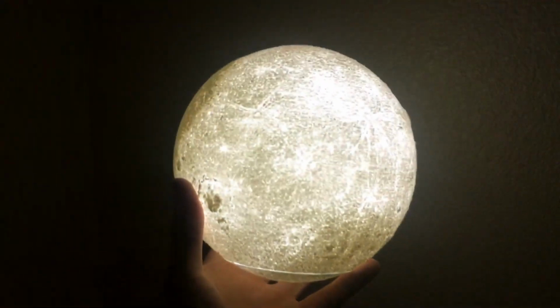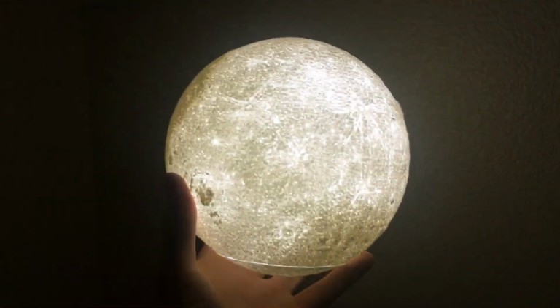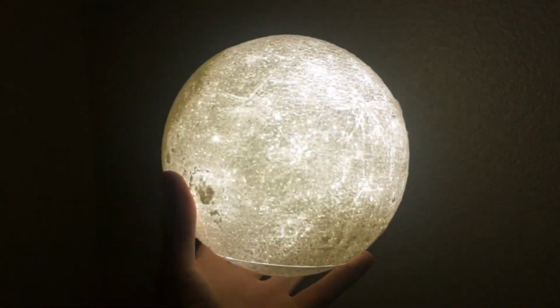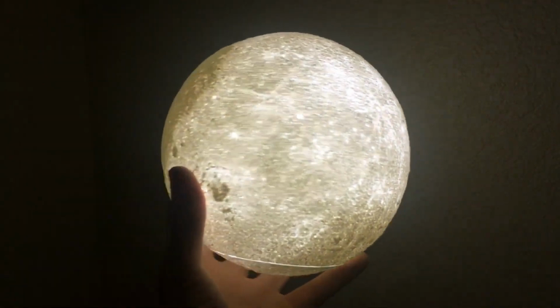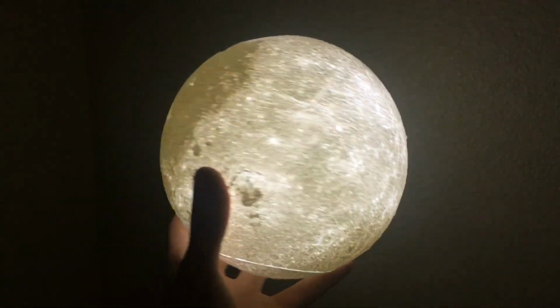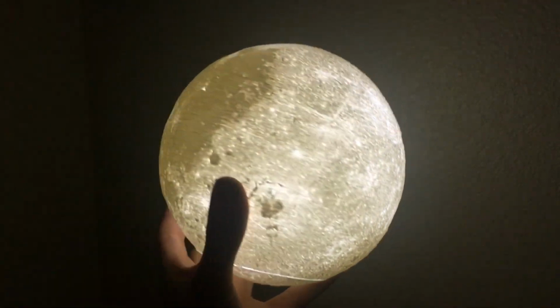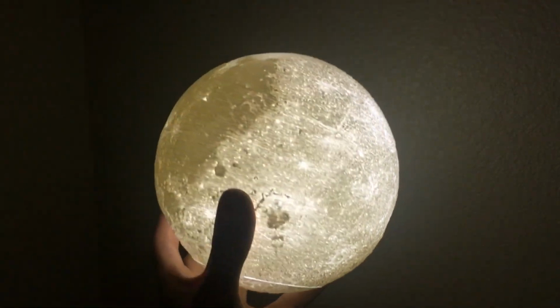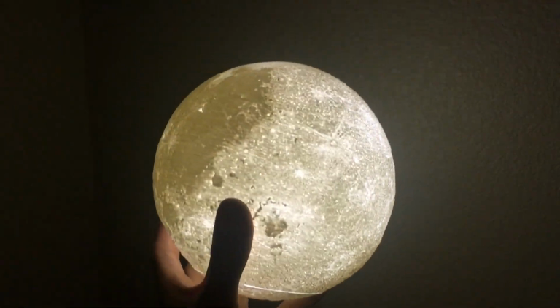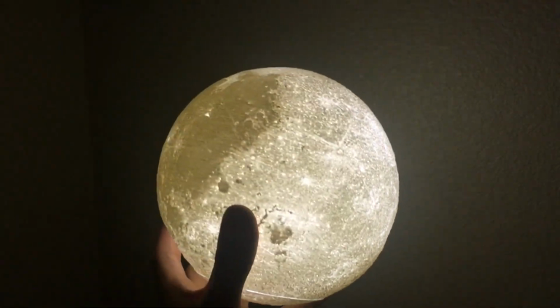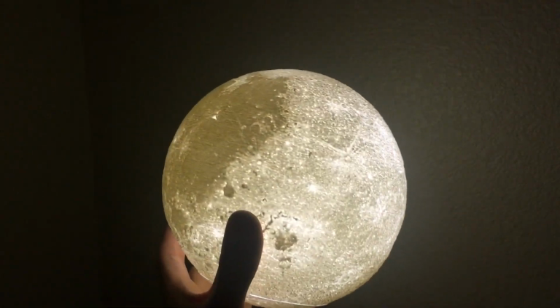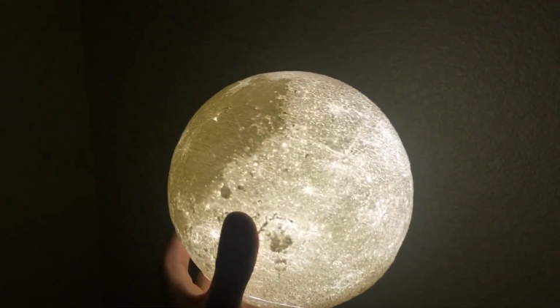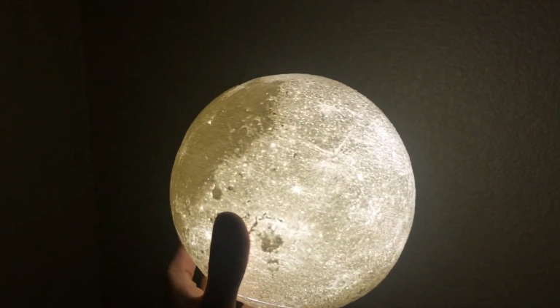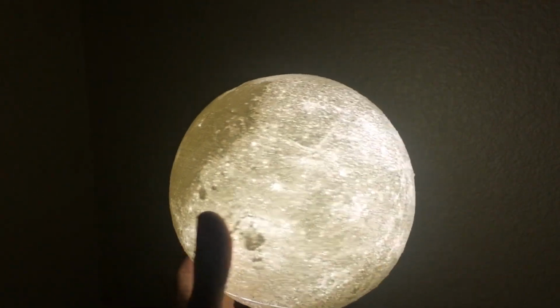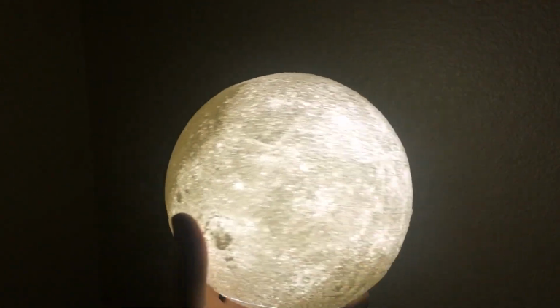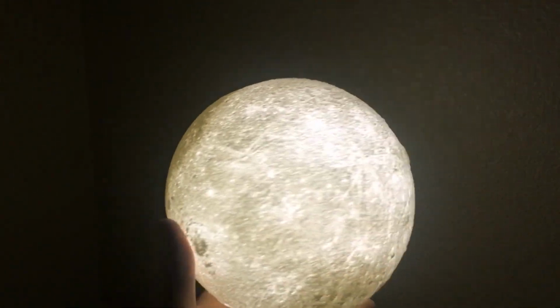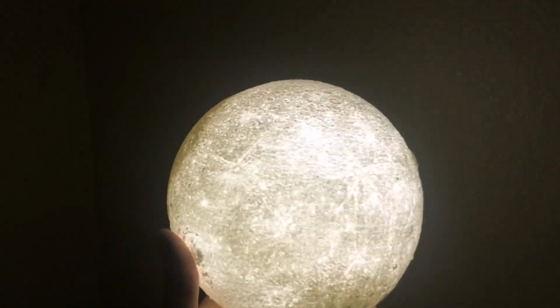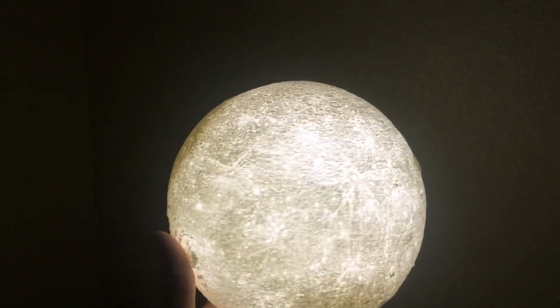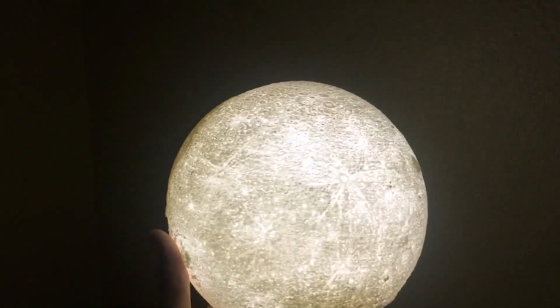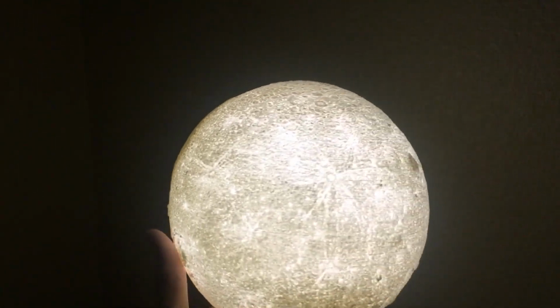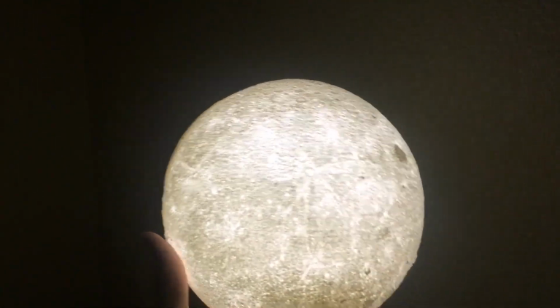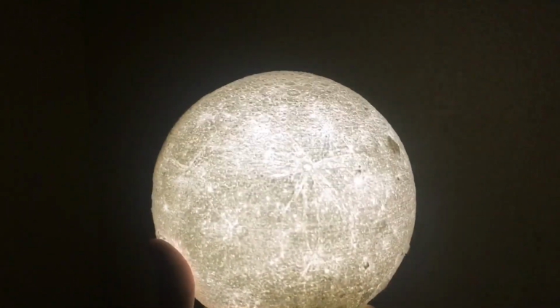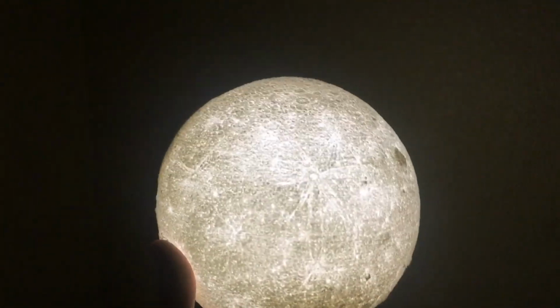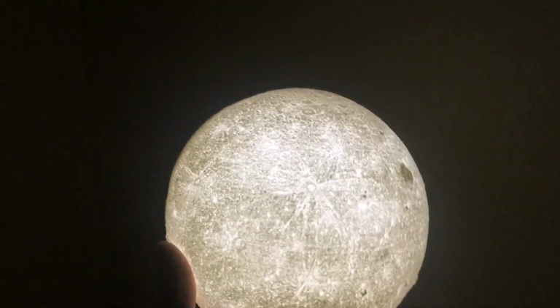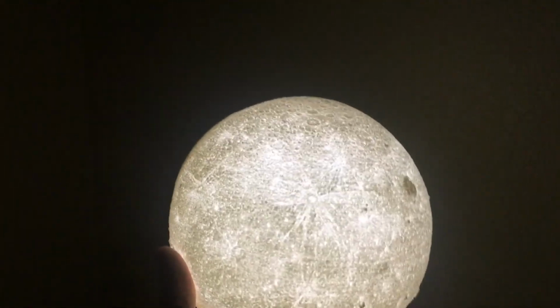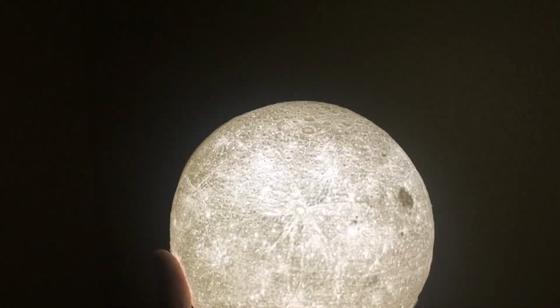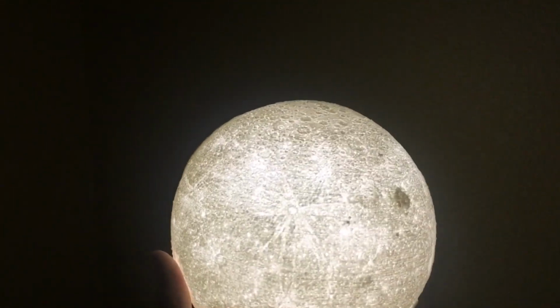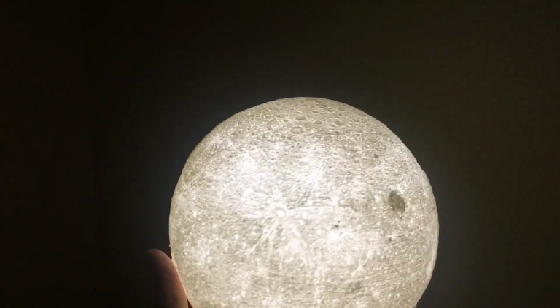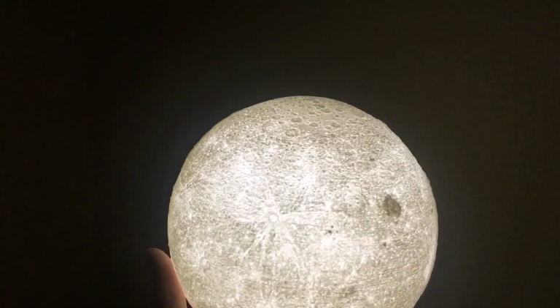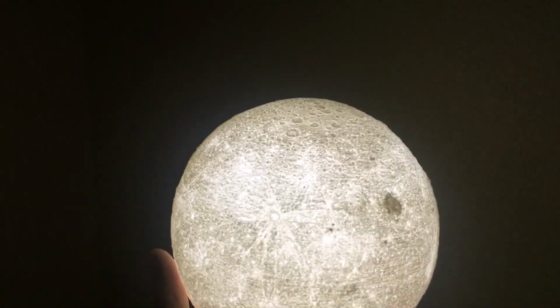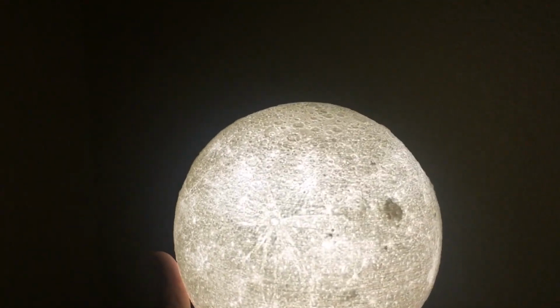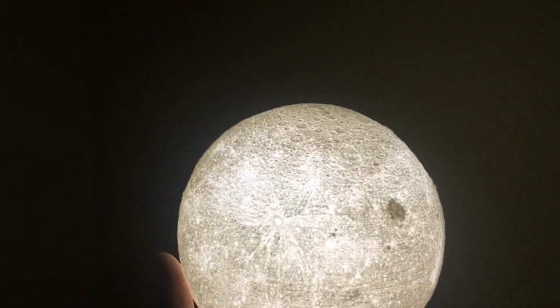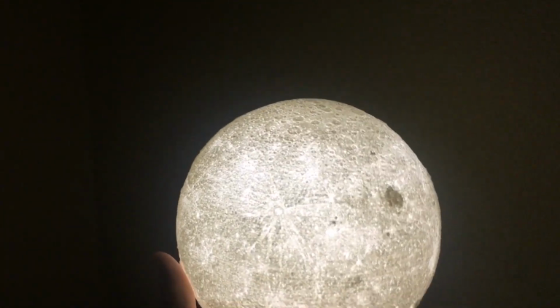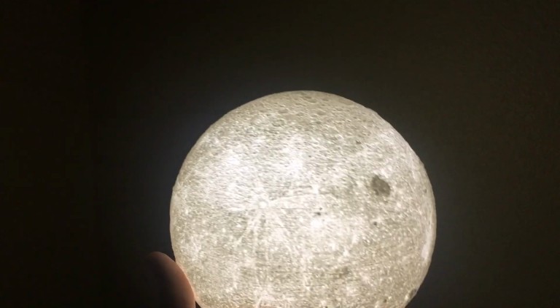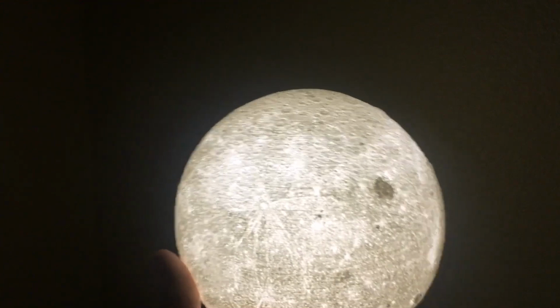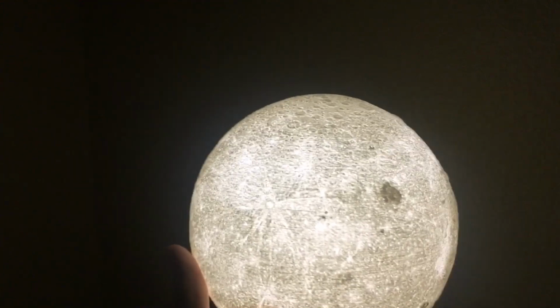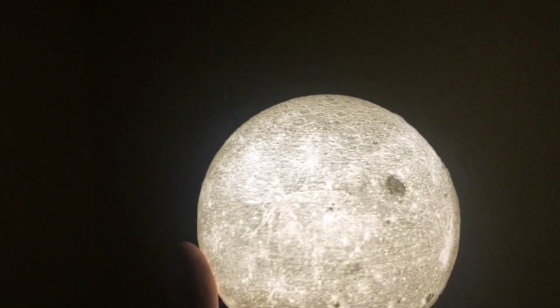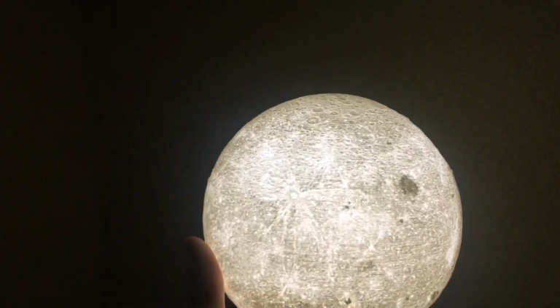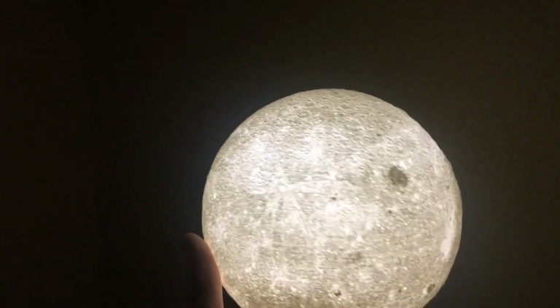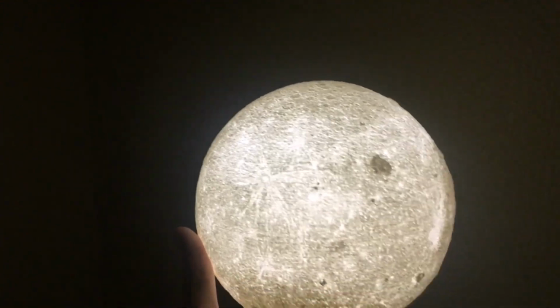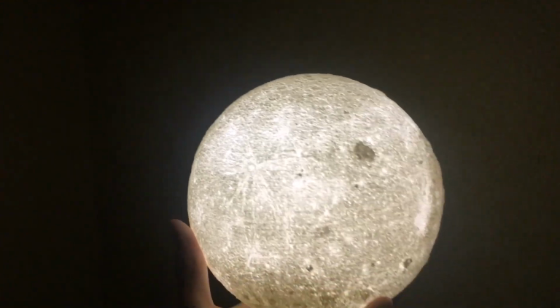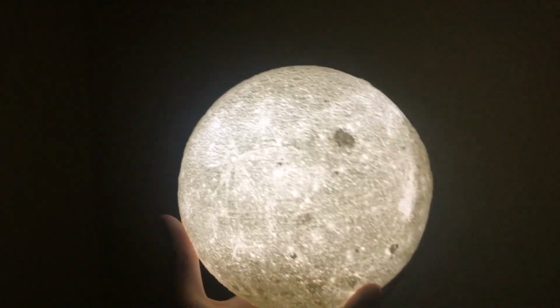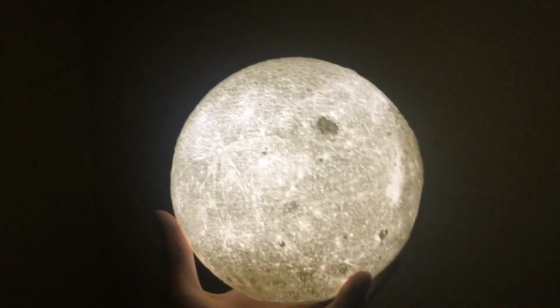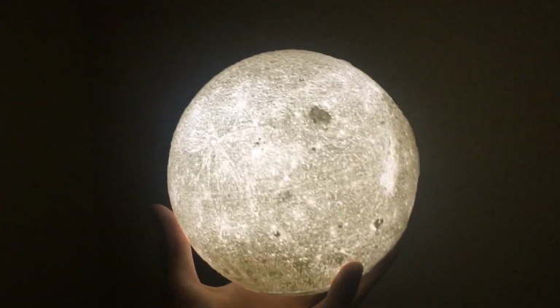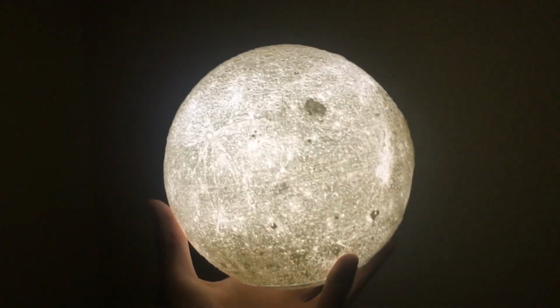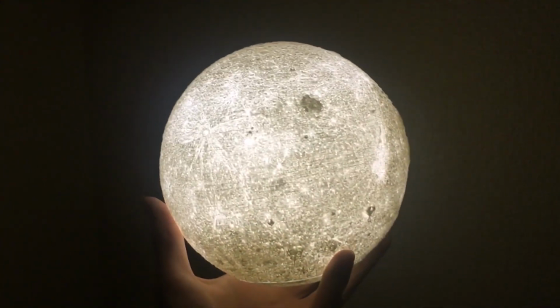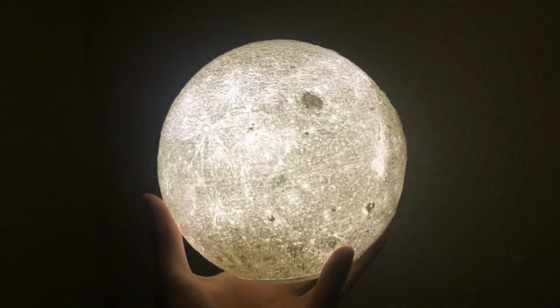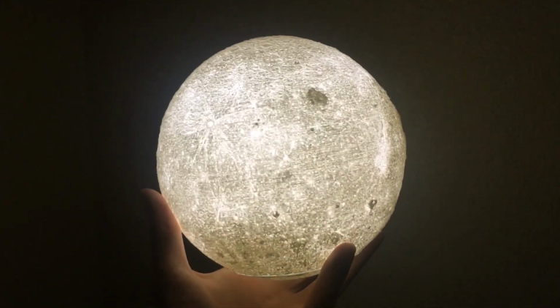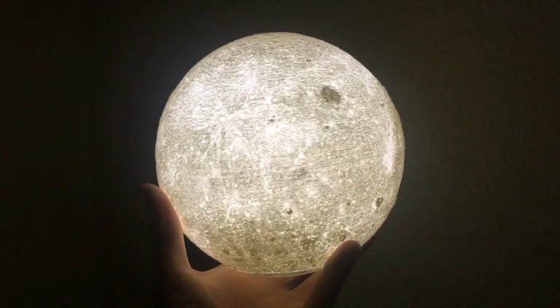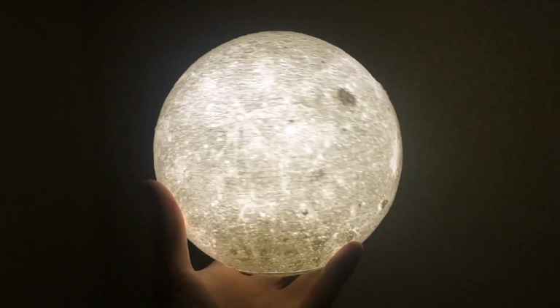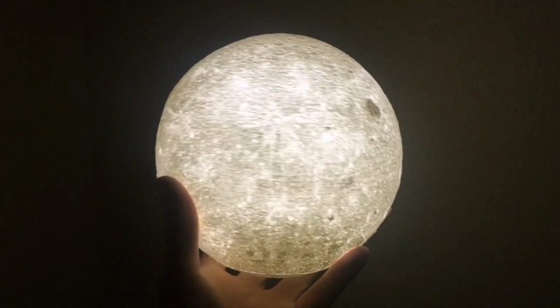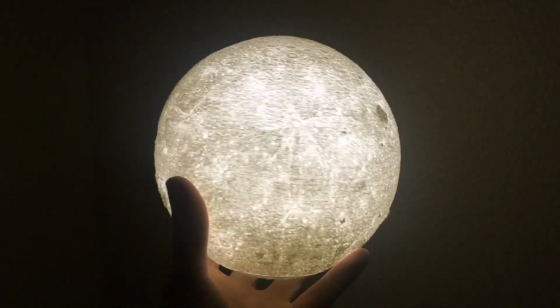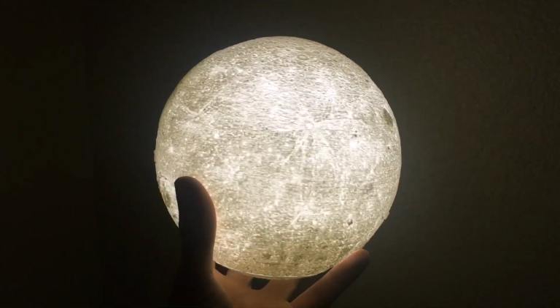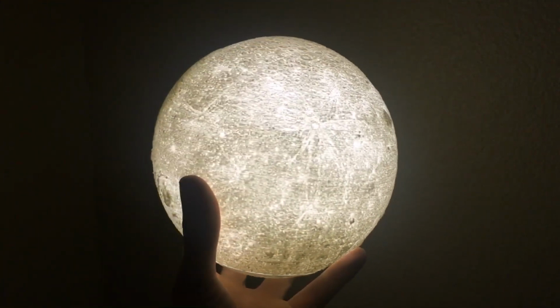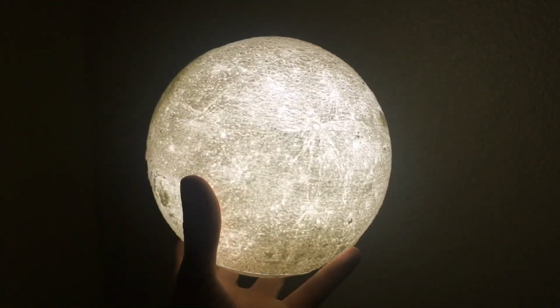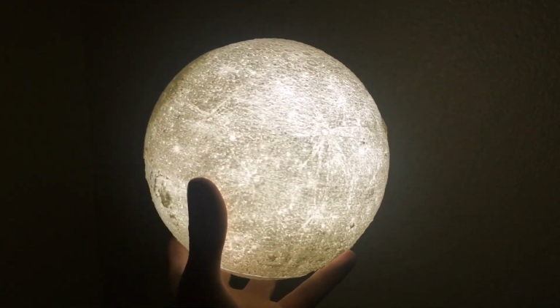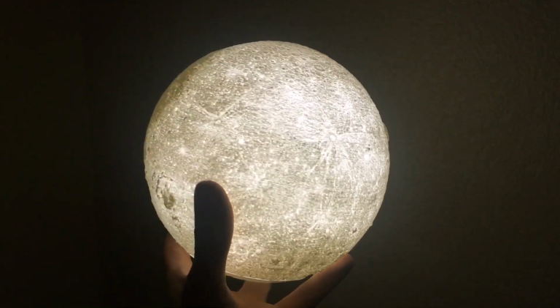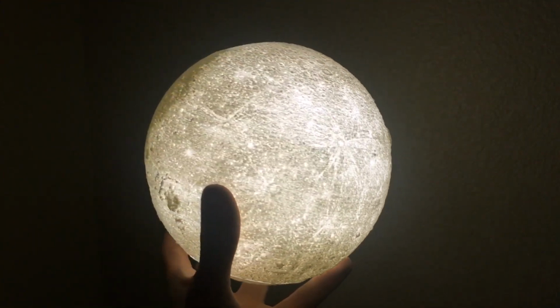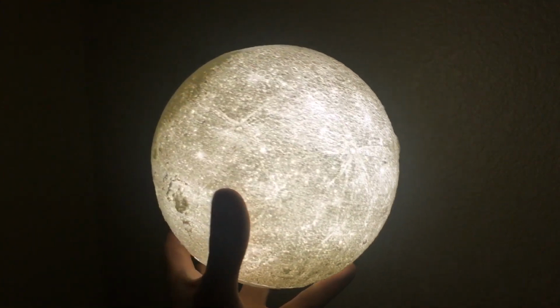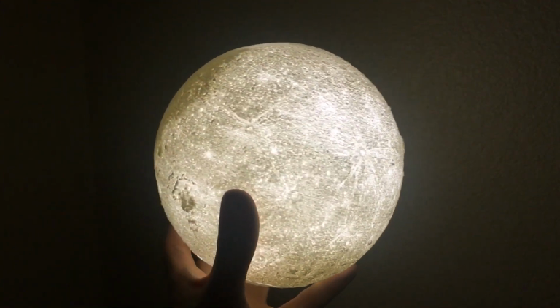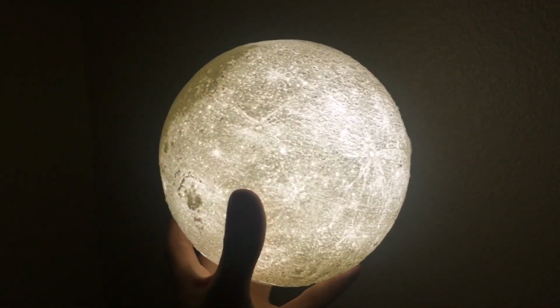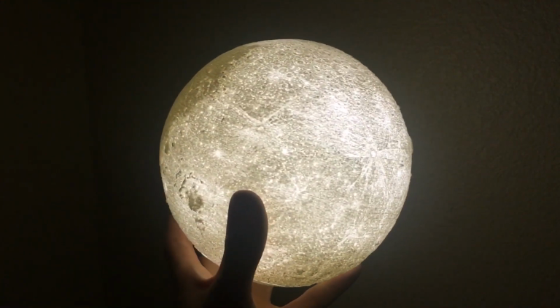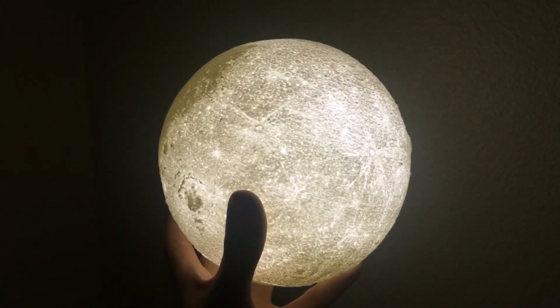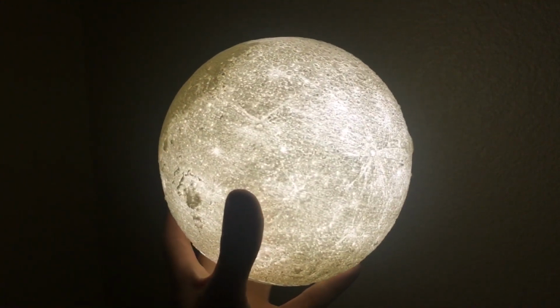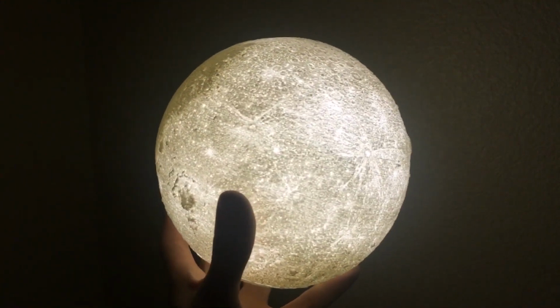All right, so this is my review of the 3D printed moon that I printed off of Thingiverse. I'm very happy on how it turned out.